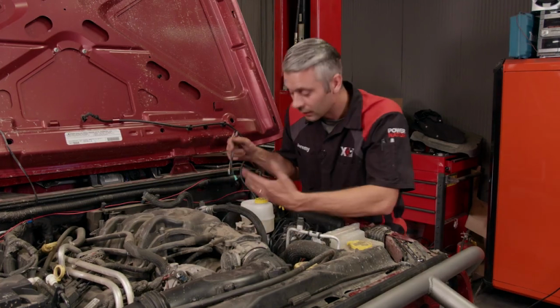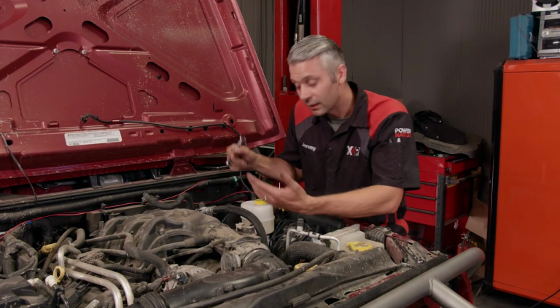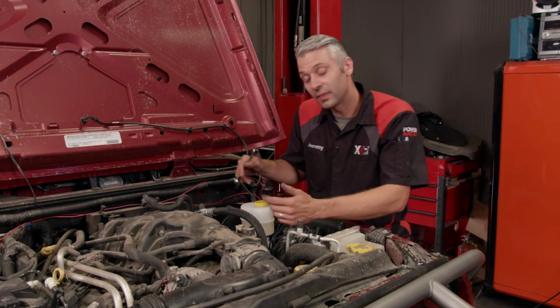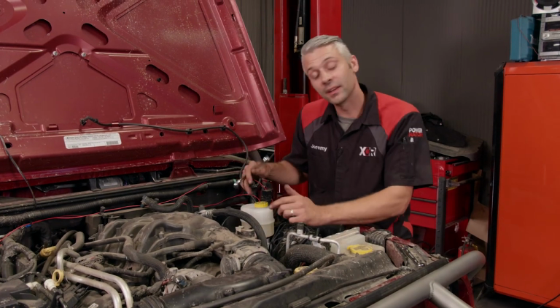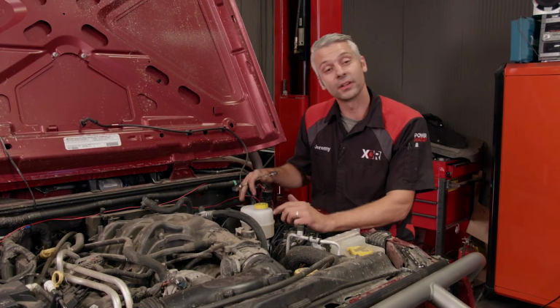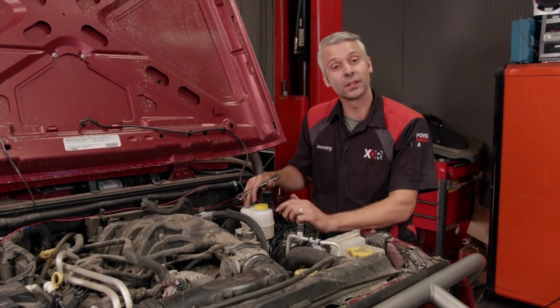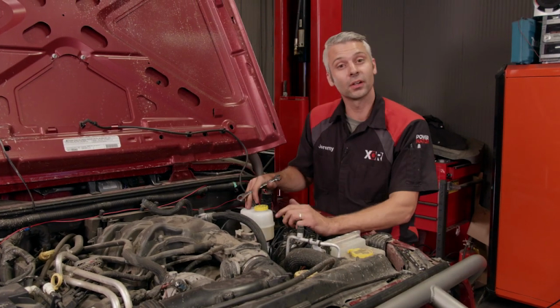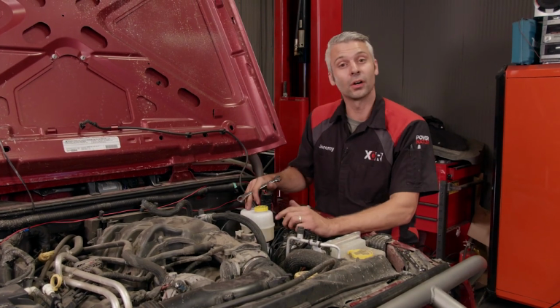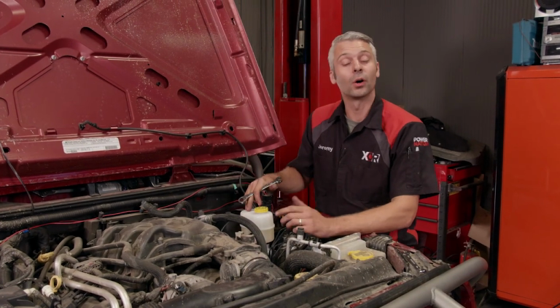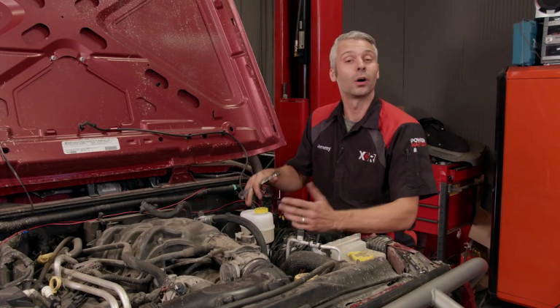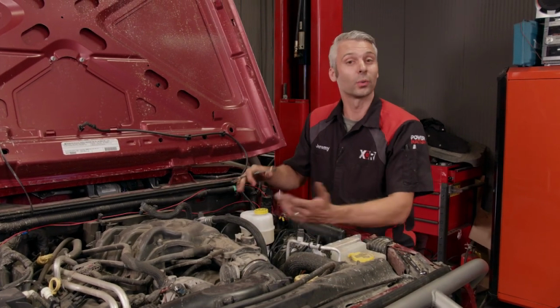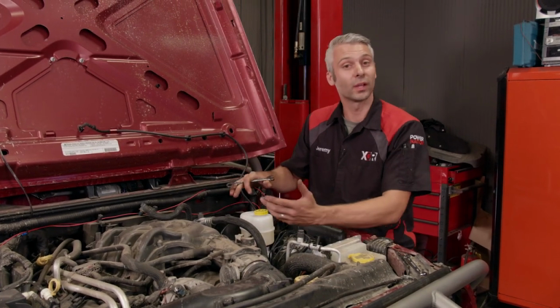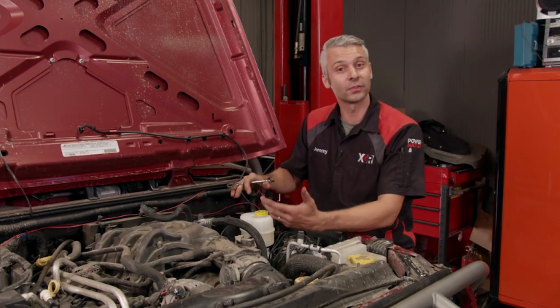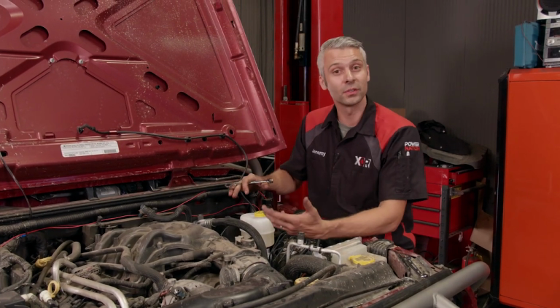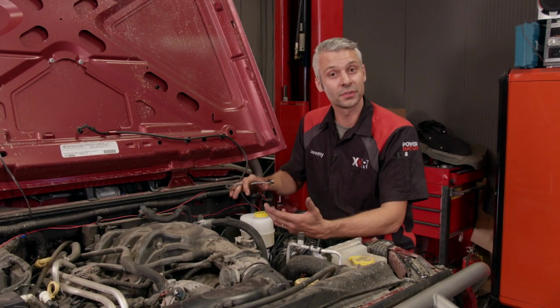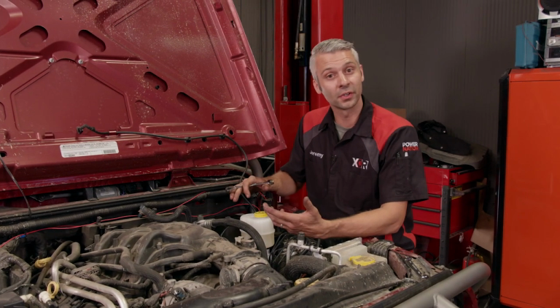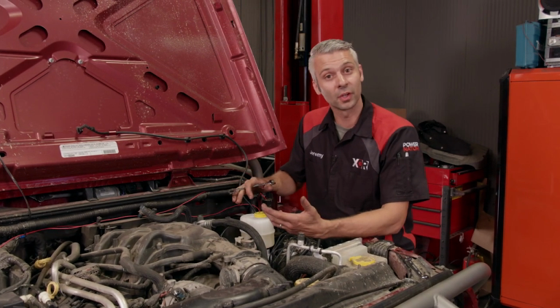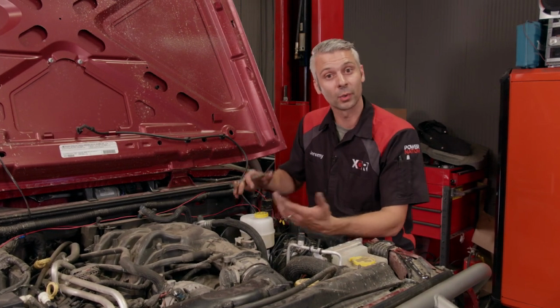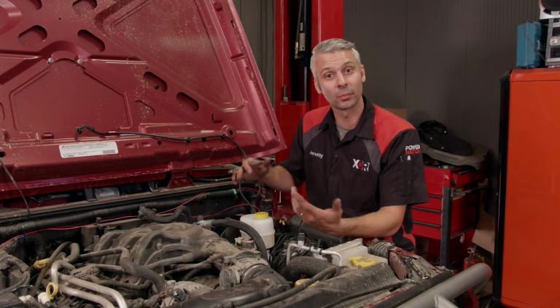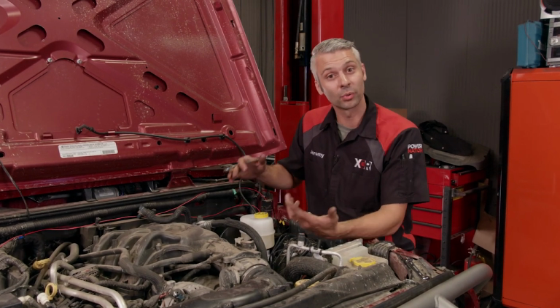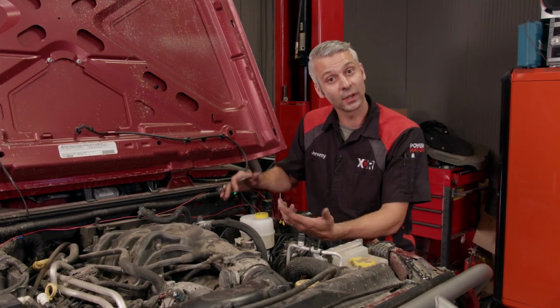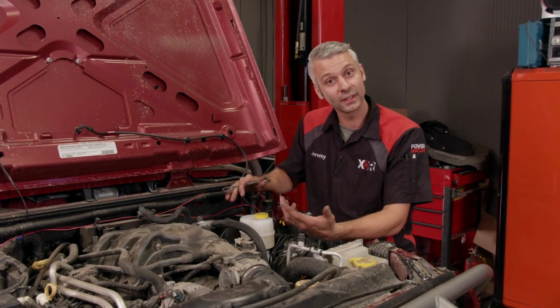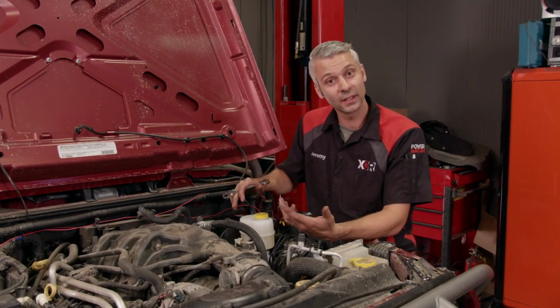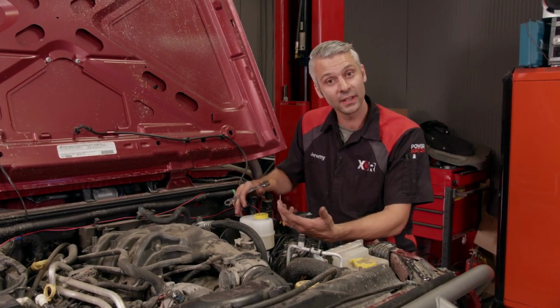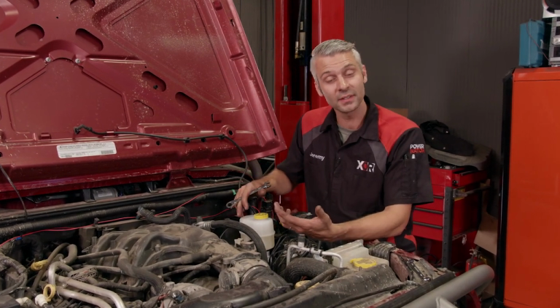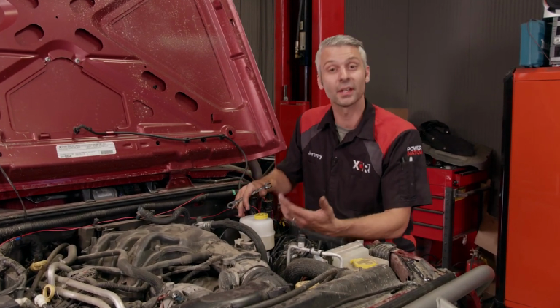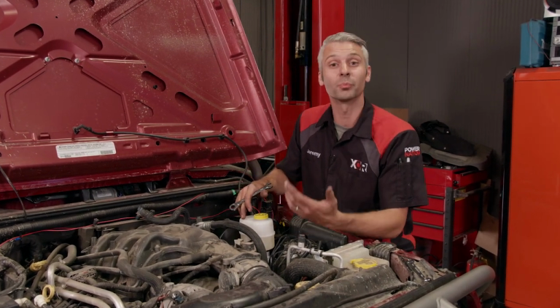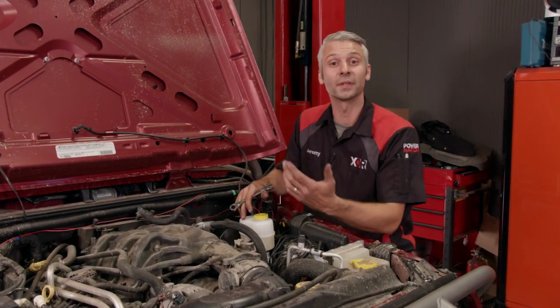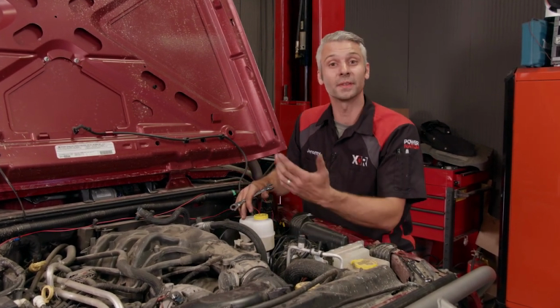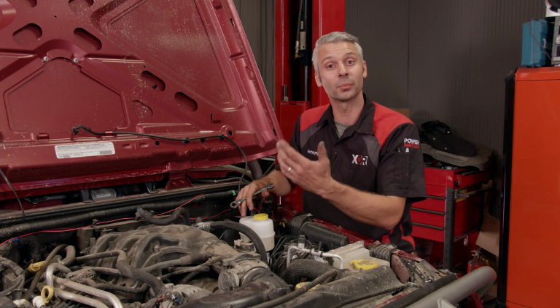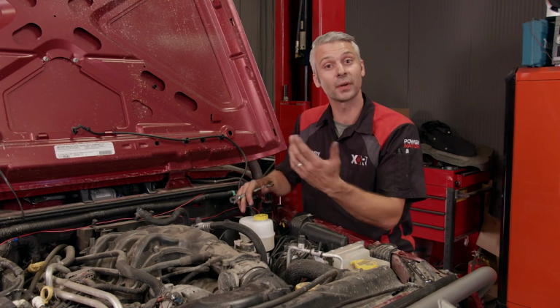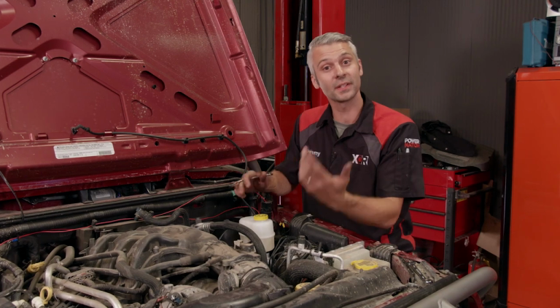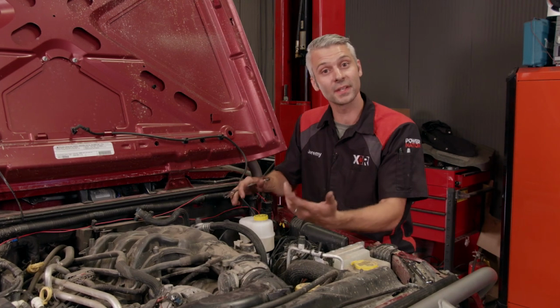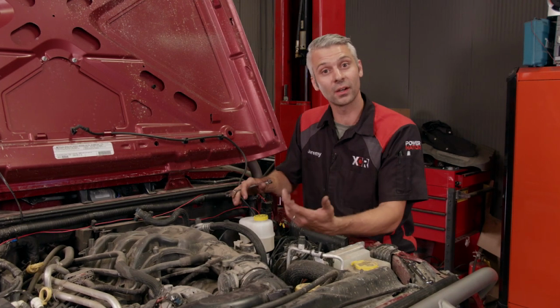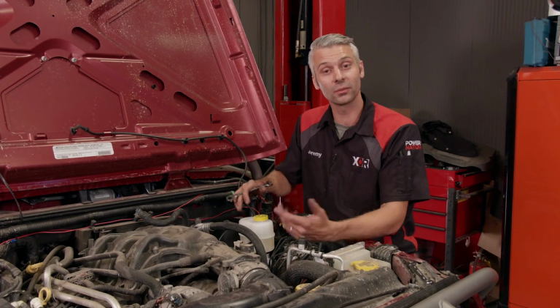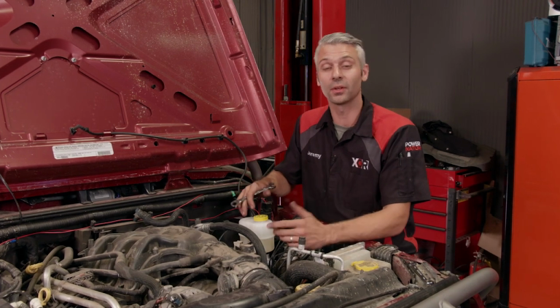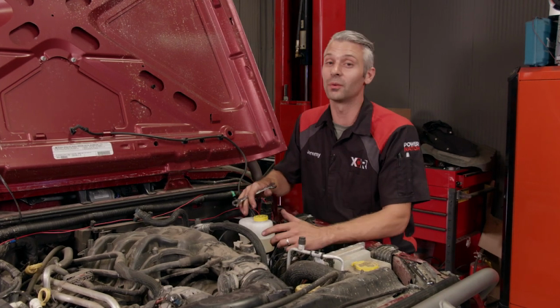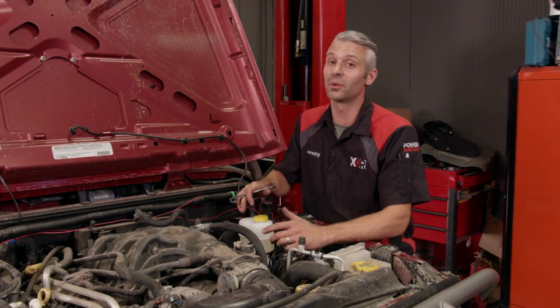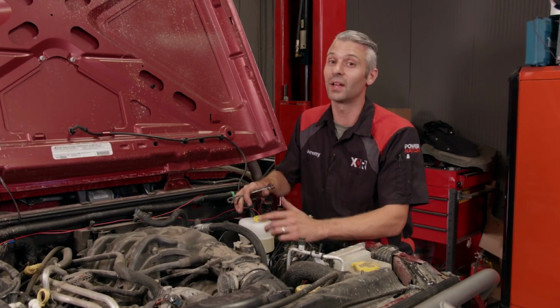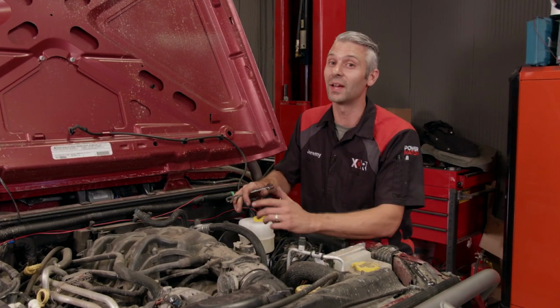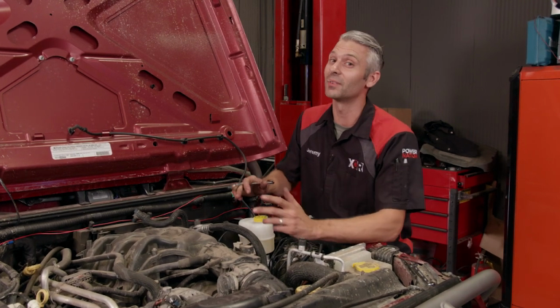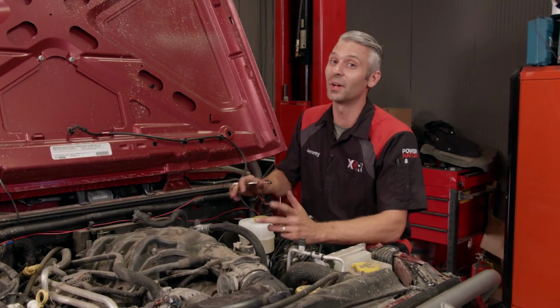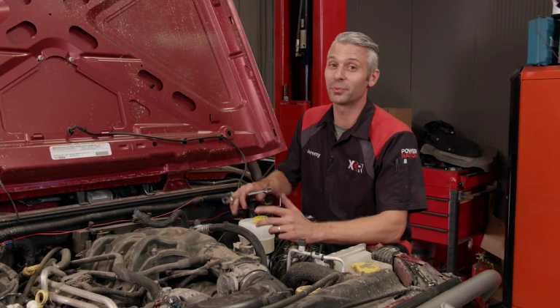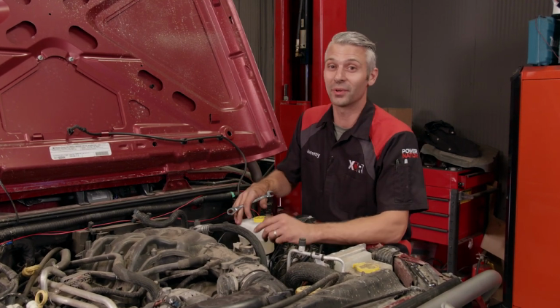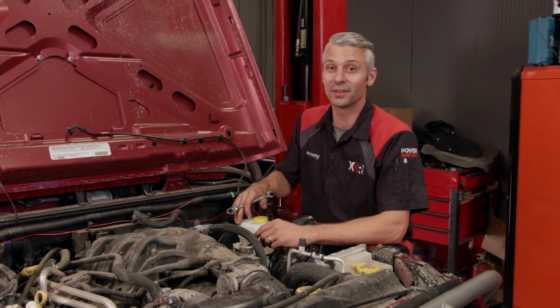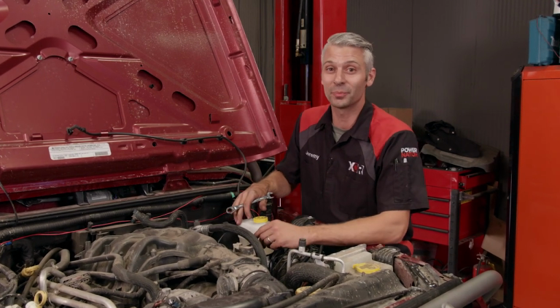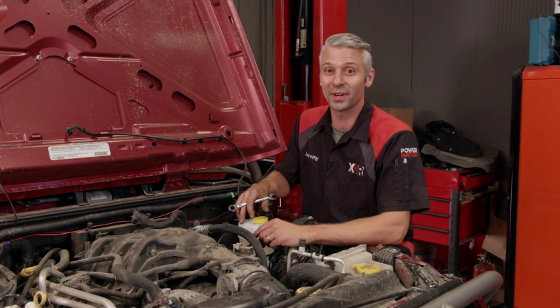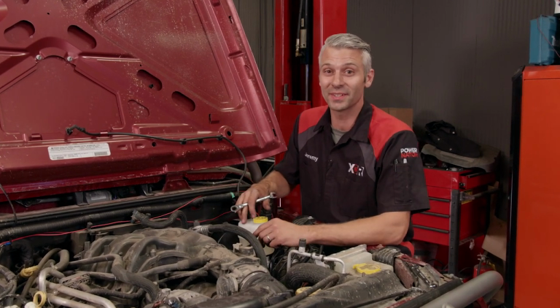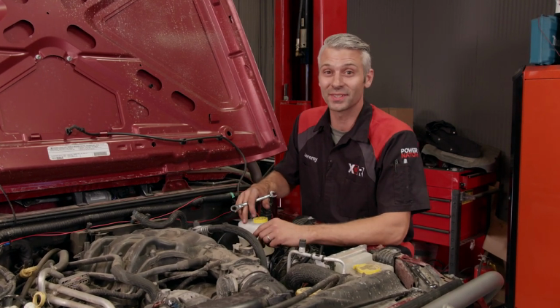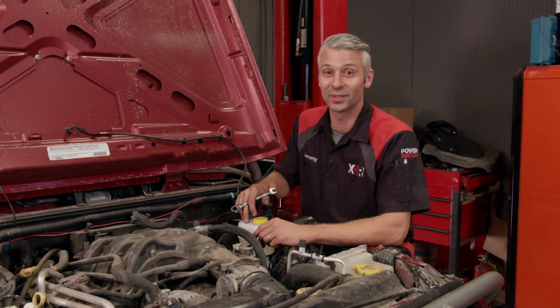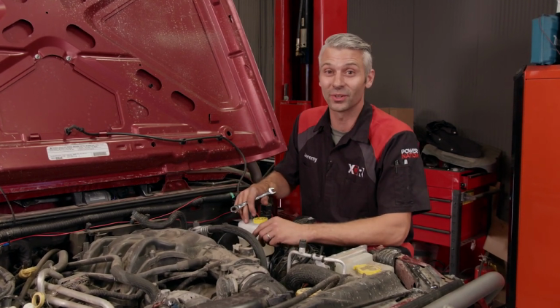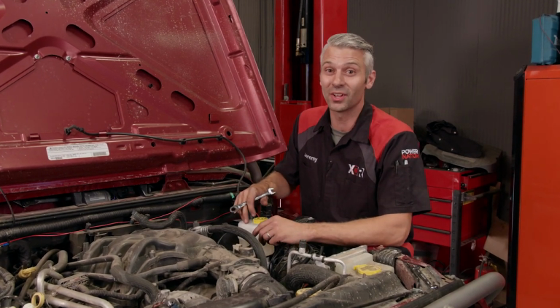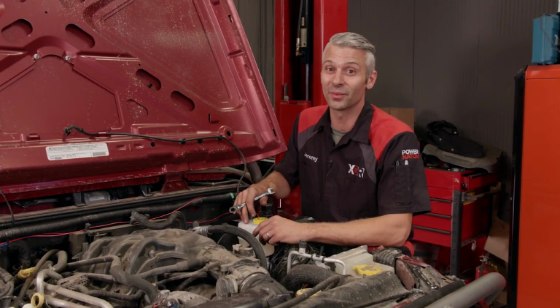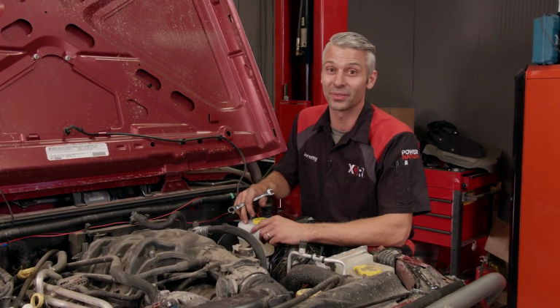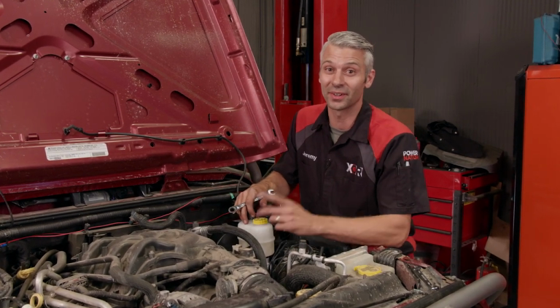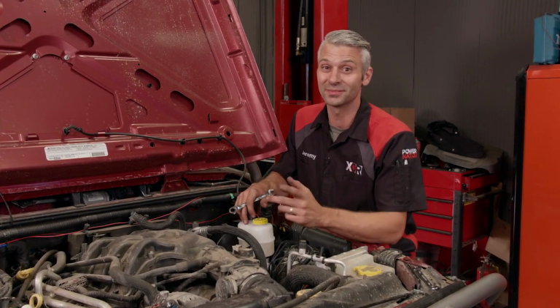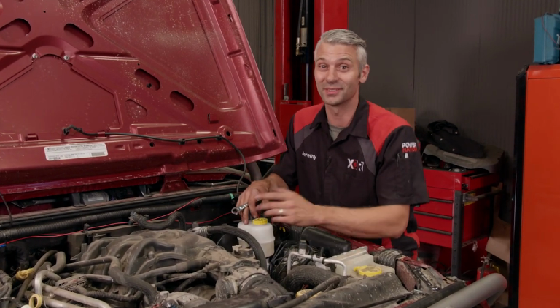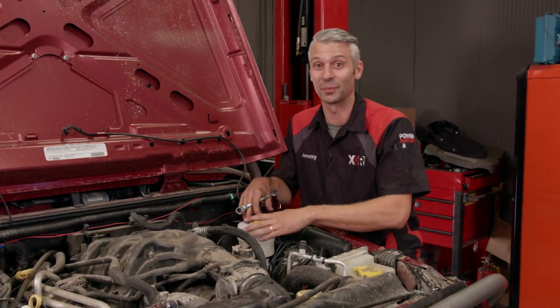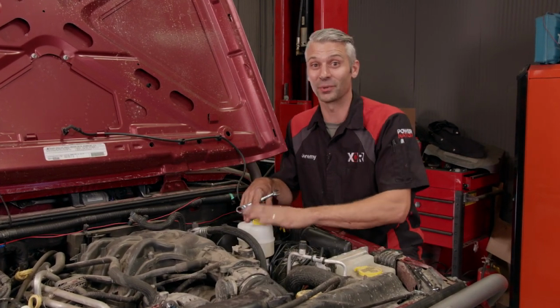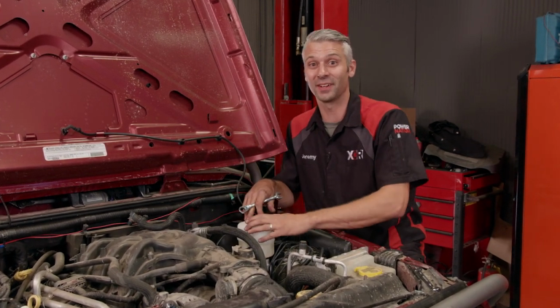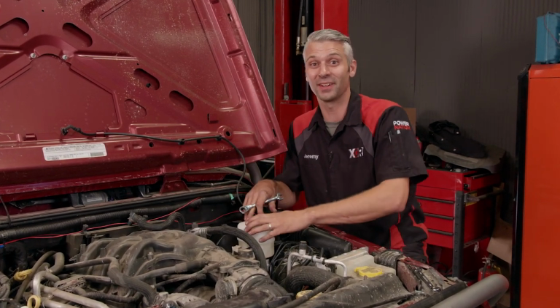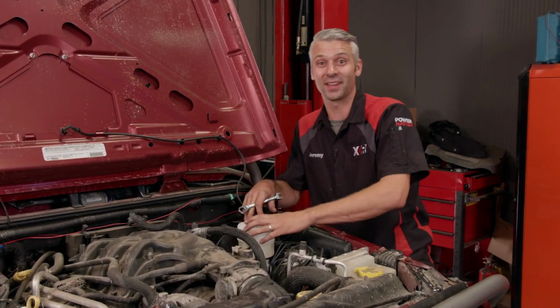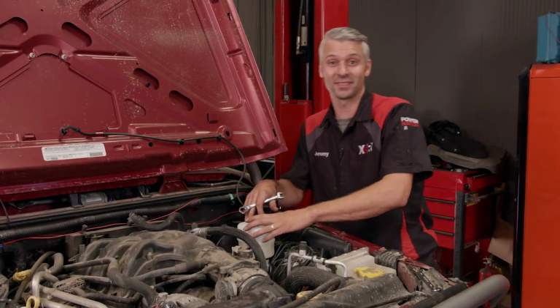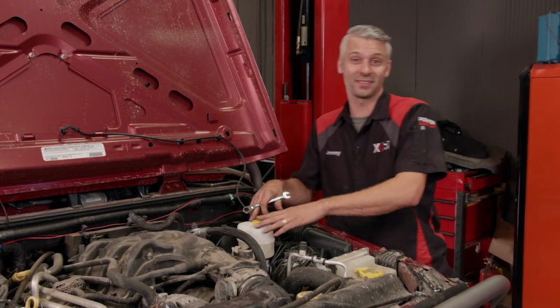And there you go — all we have to do is hook up our brake lines and bleed the brakes out, and we'll have upgraded brakes to go along with our upgraded axles.